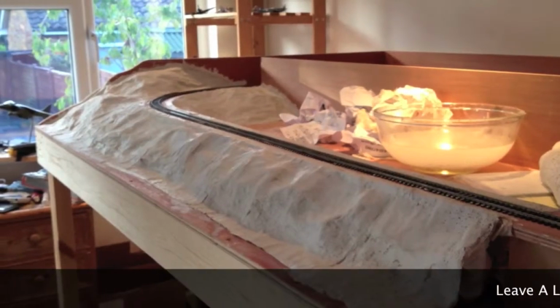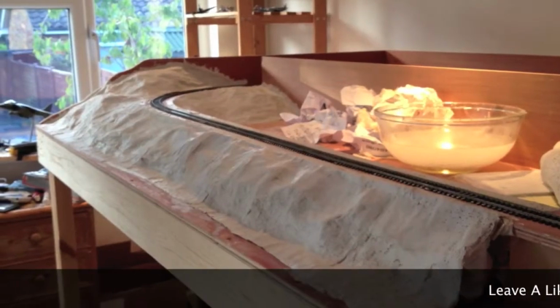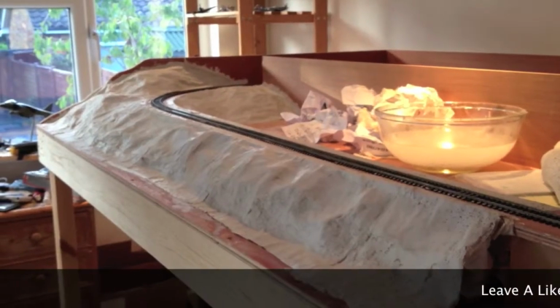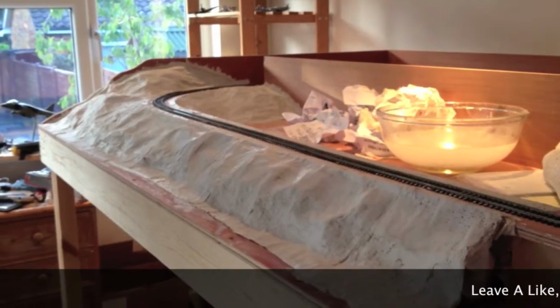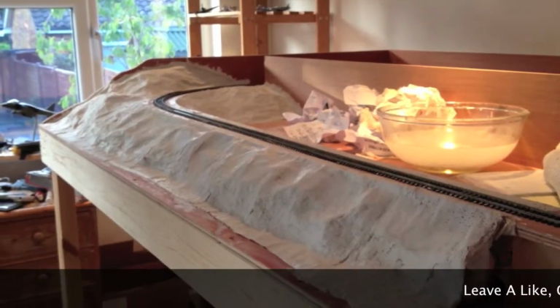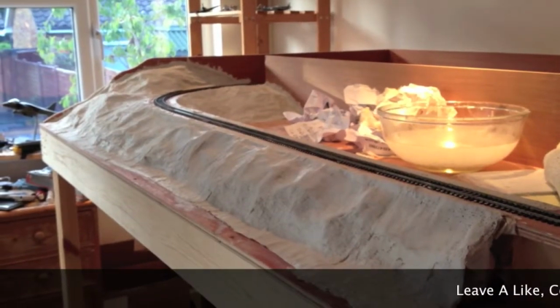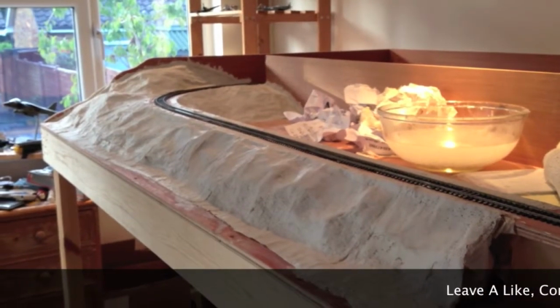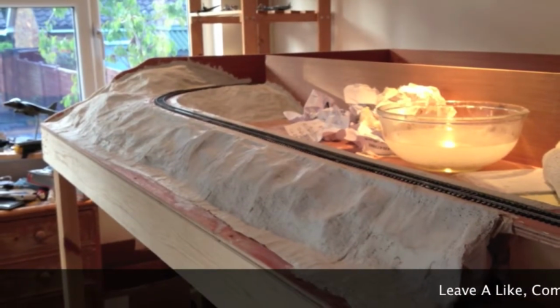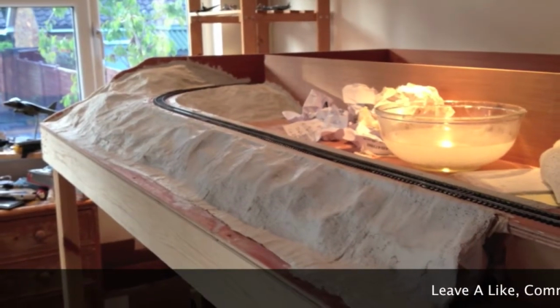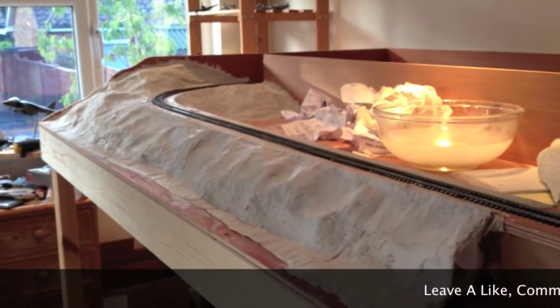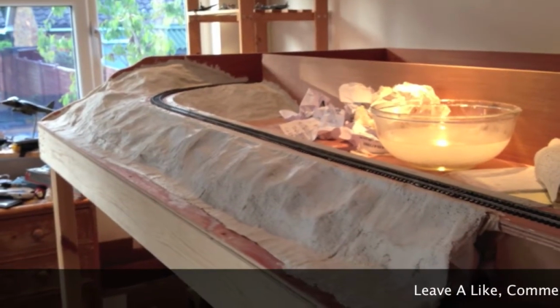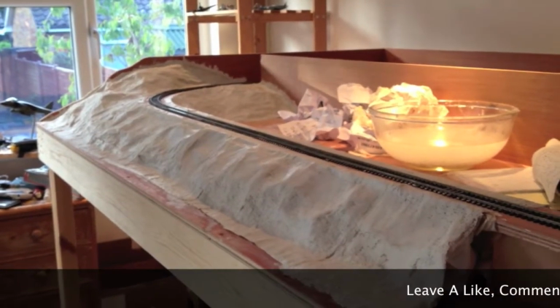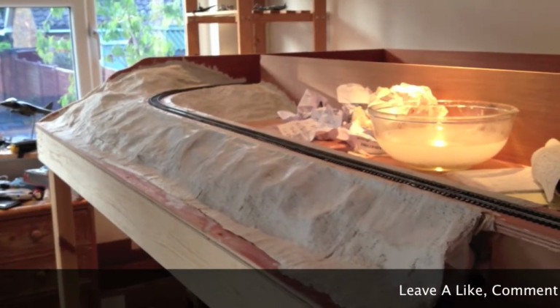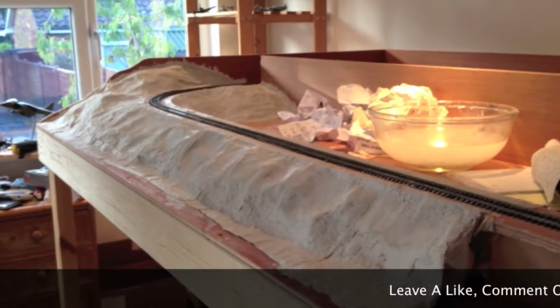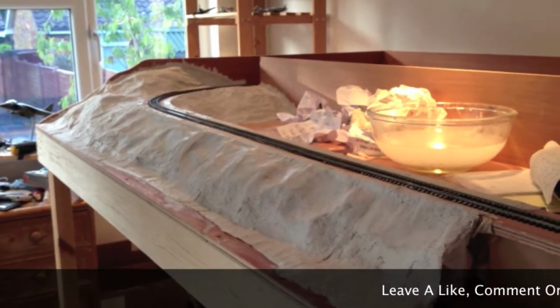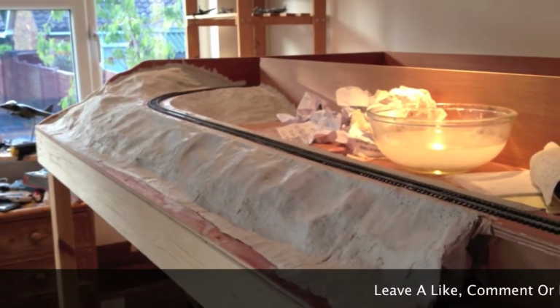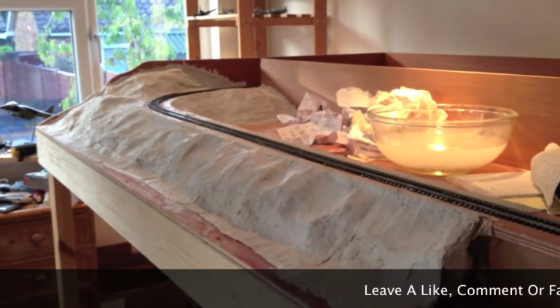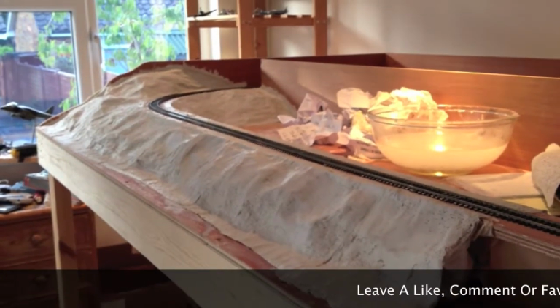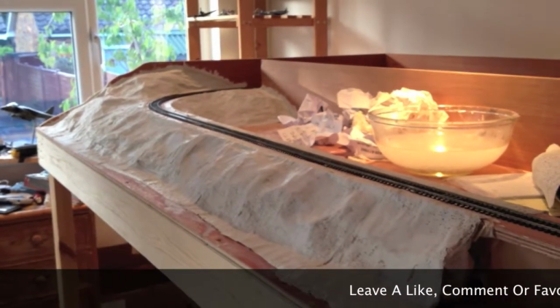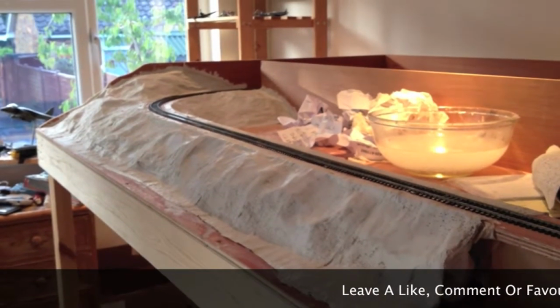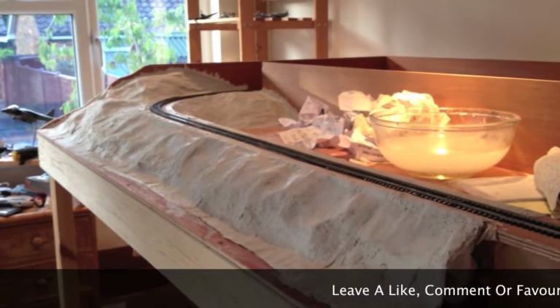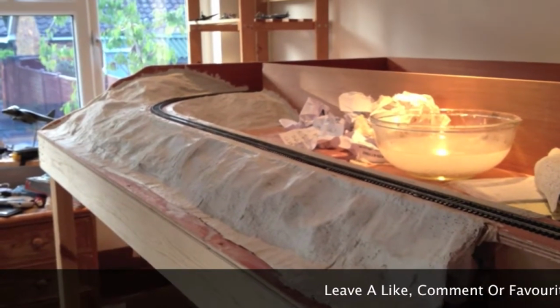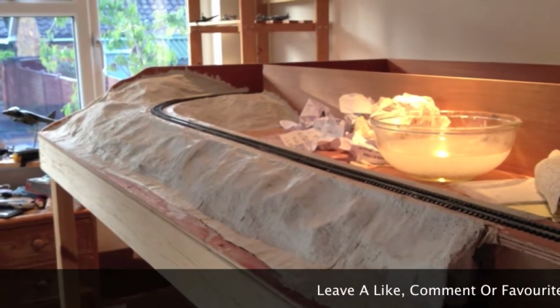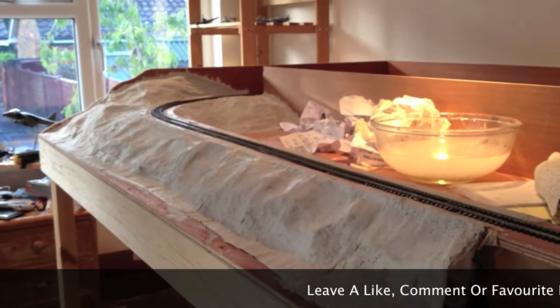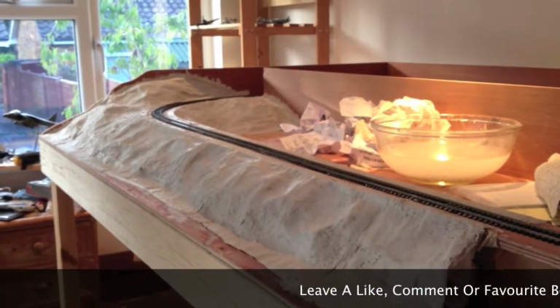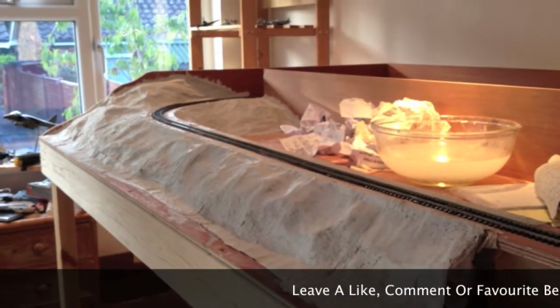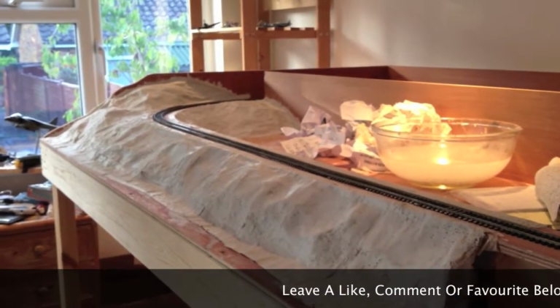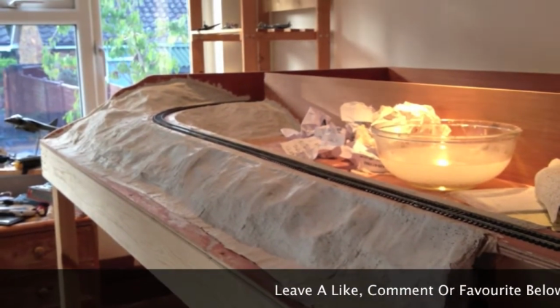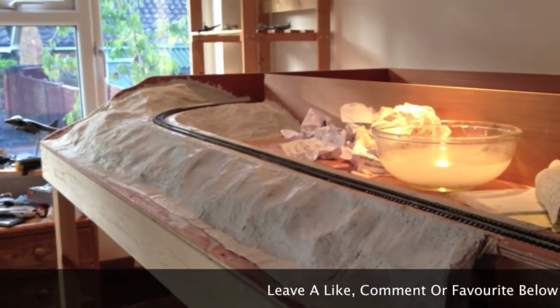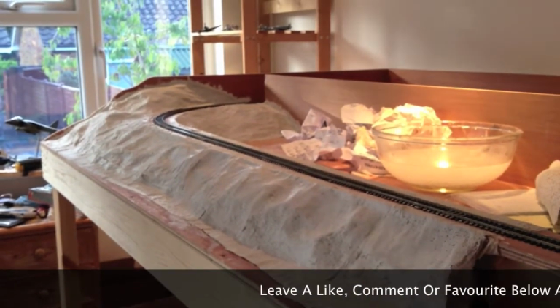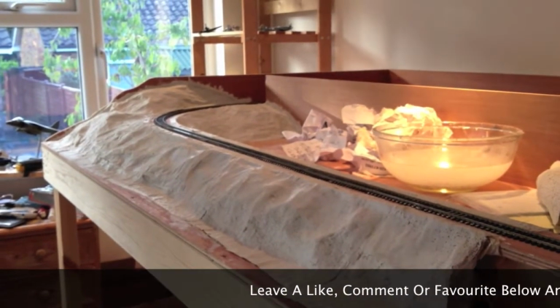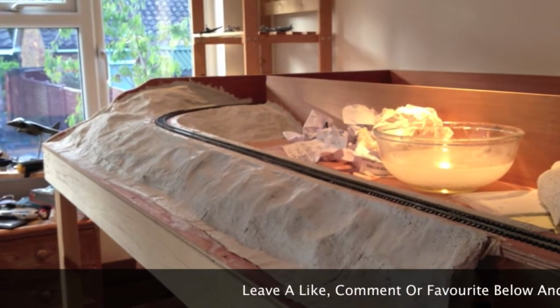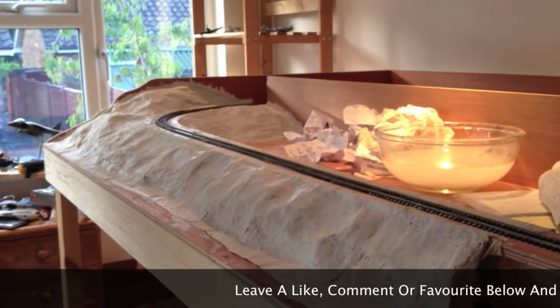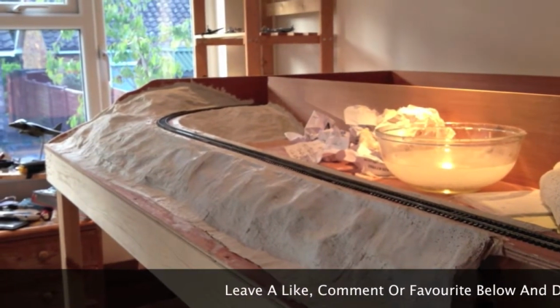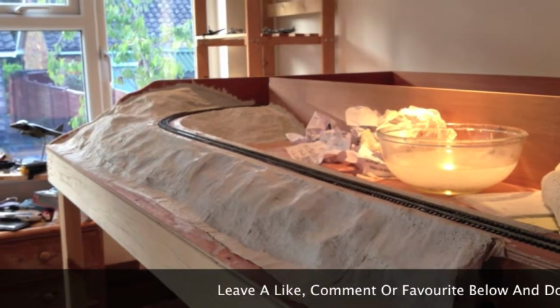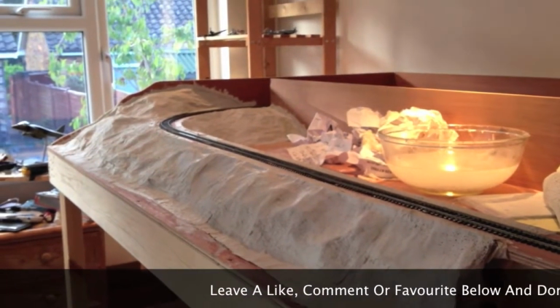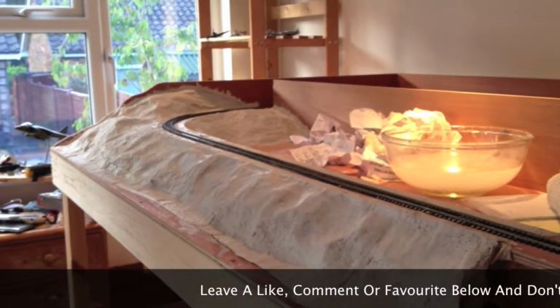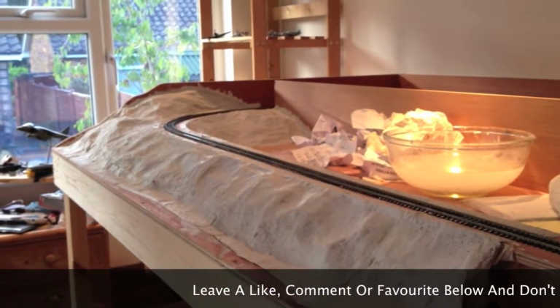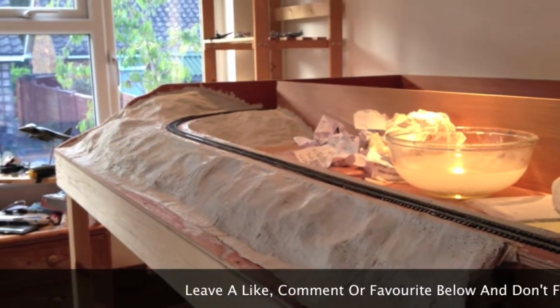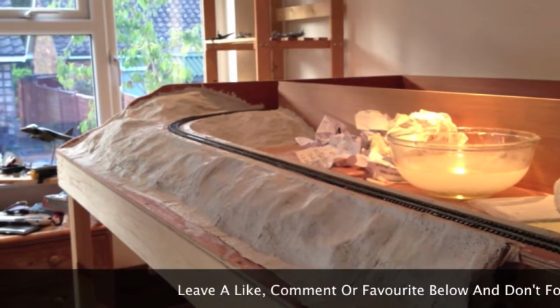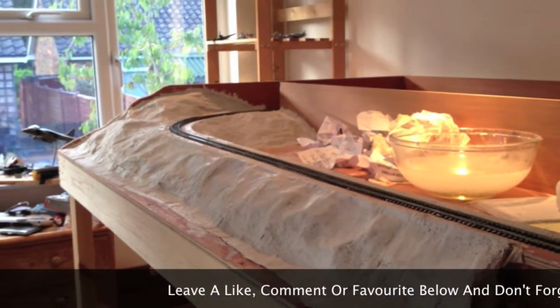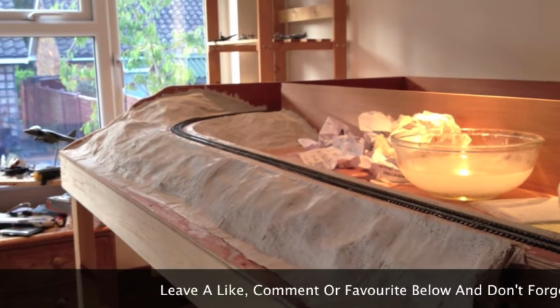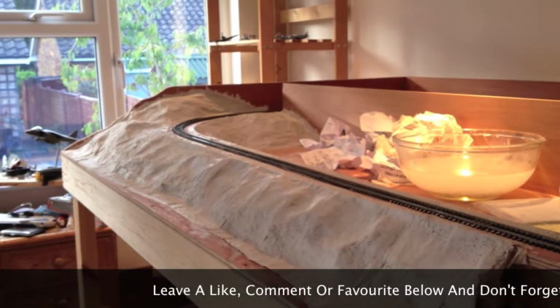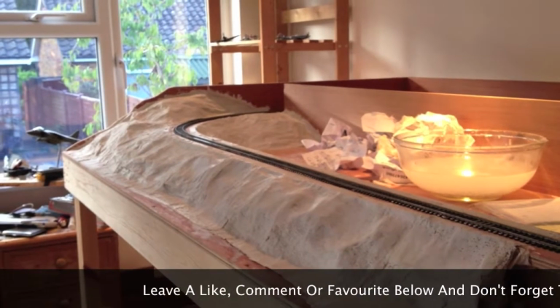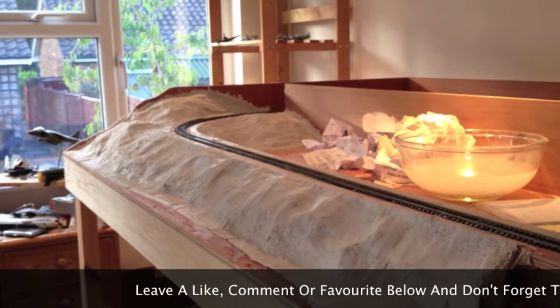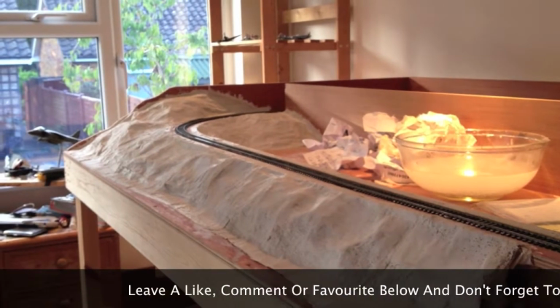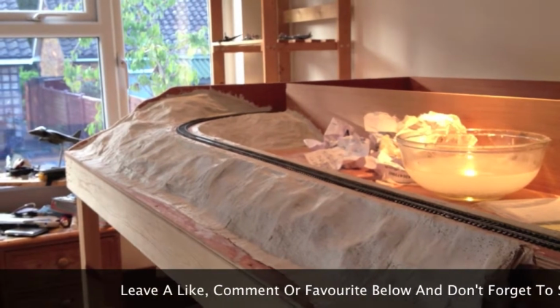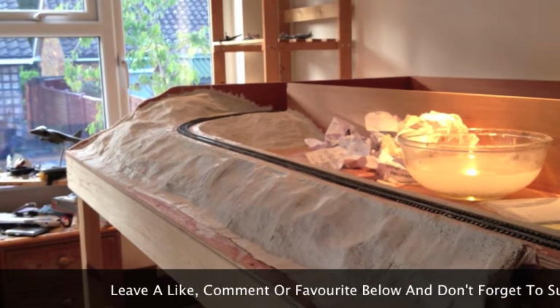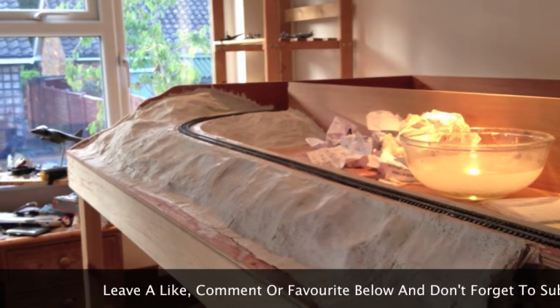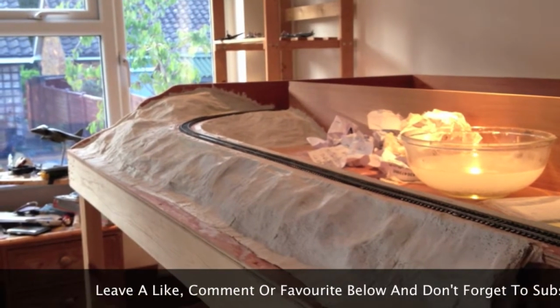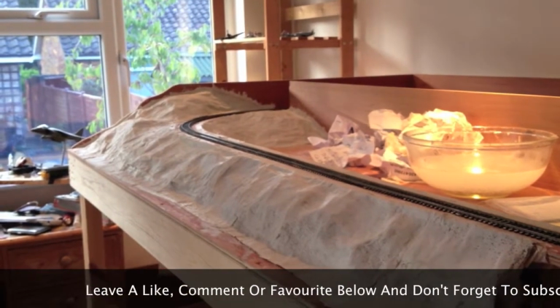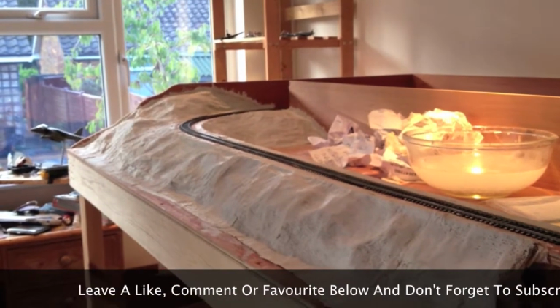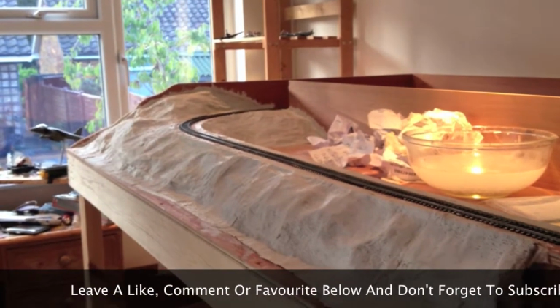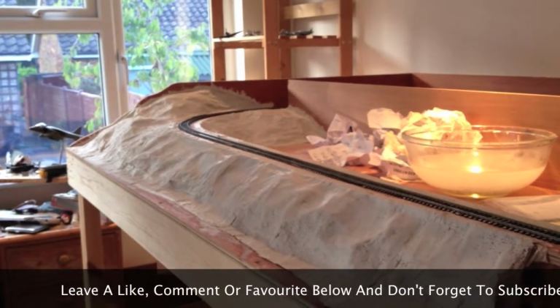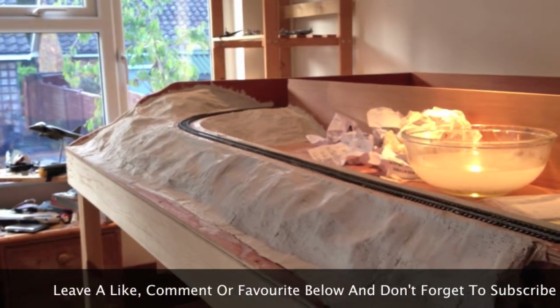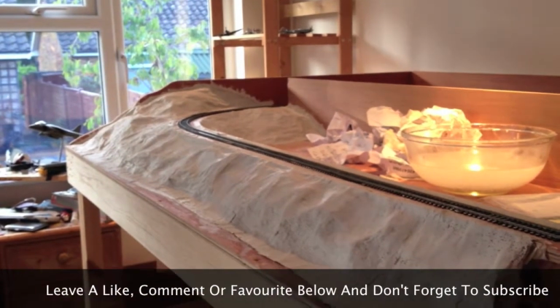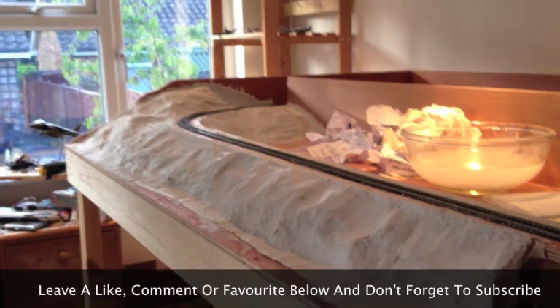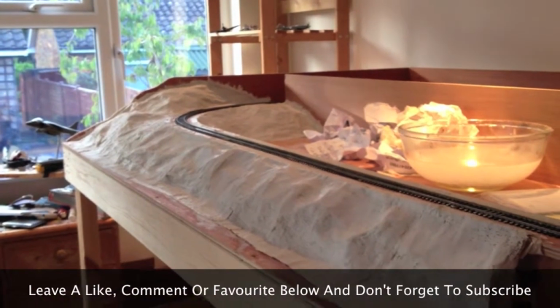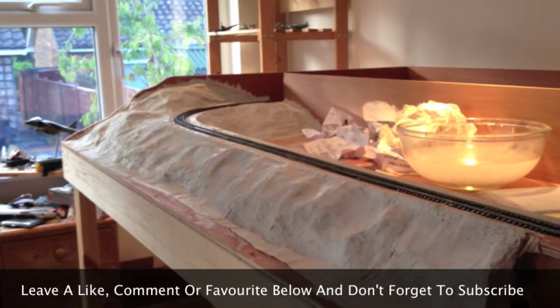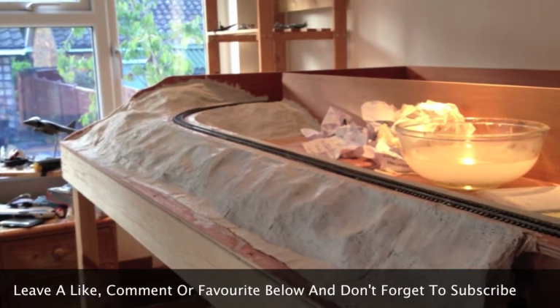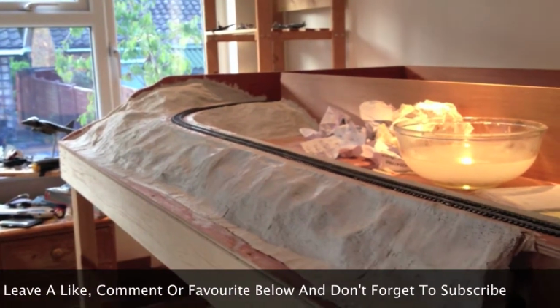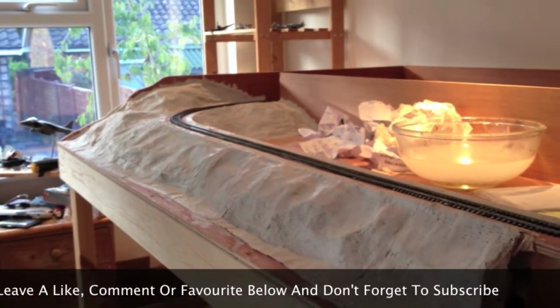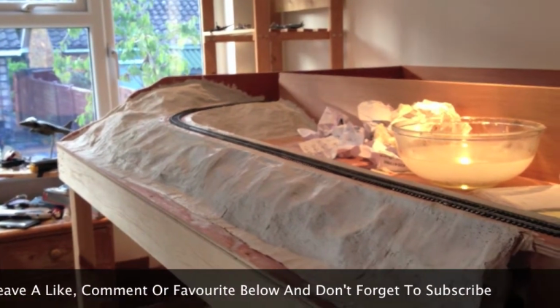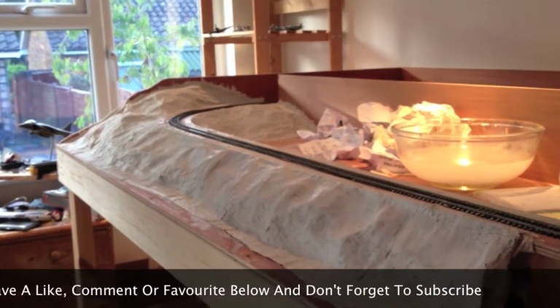Hi guys, this is InCity 3000 and today this is part 3 on the exhibition layout.